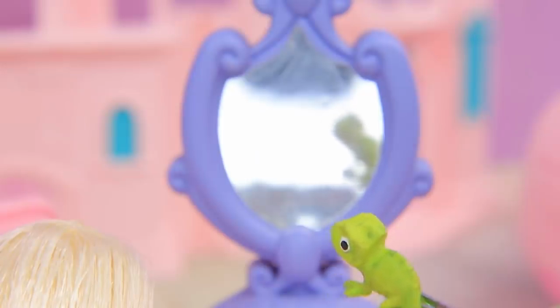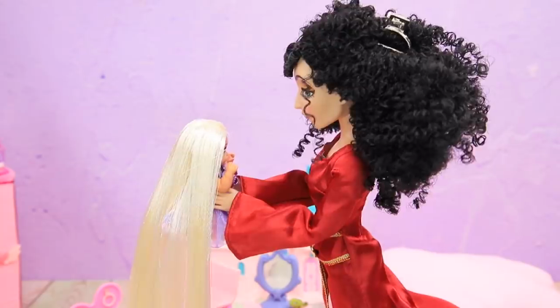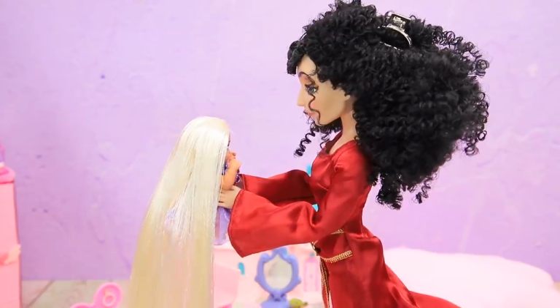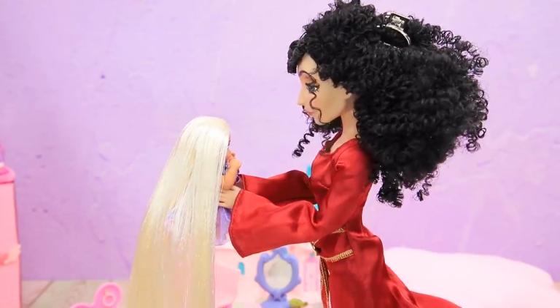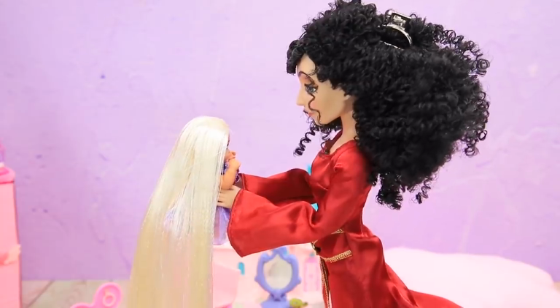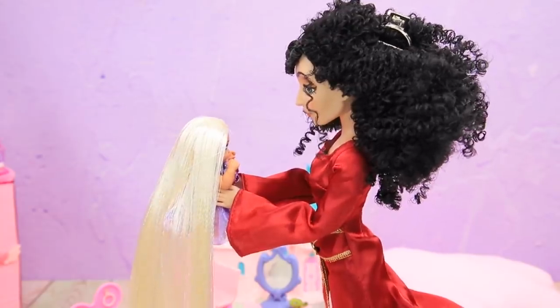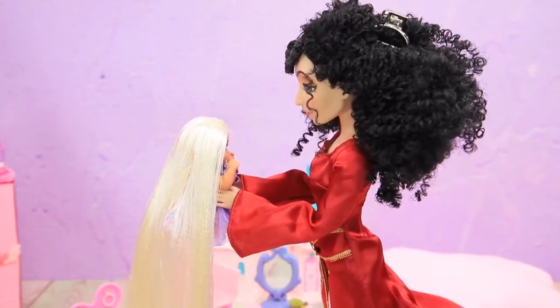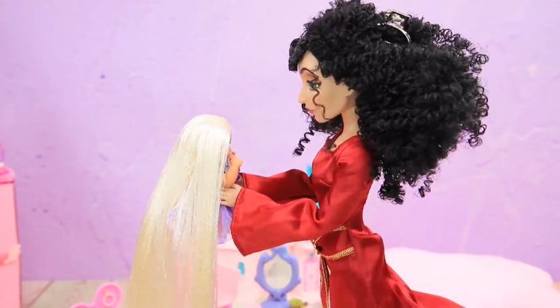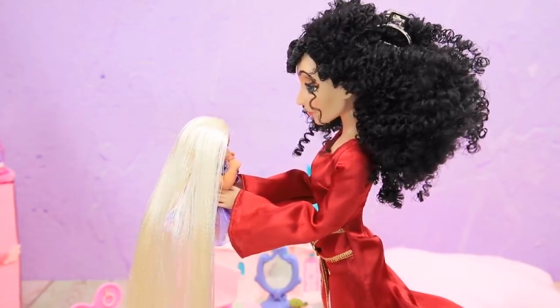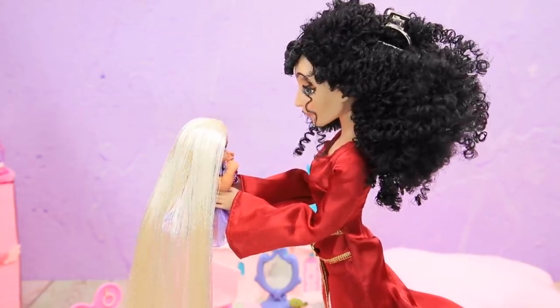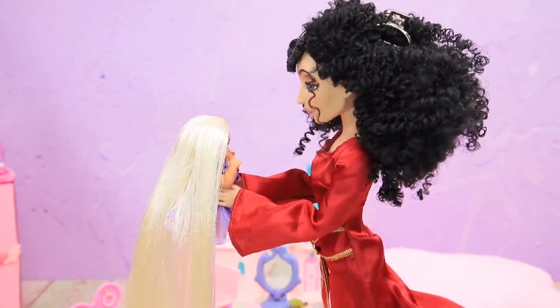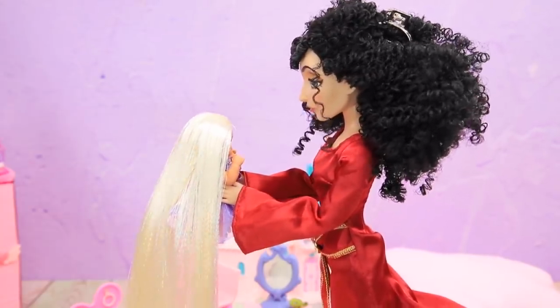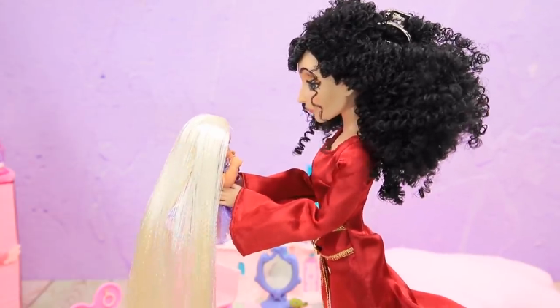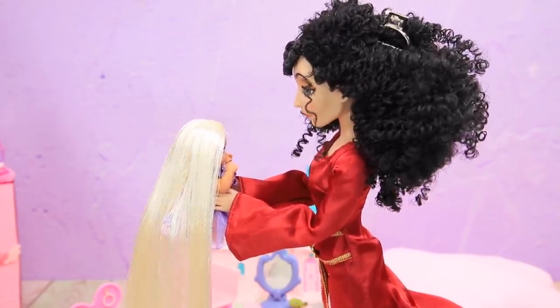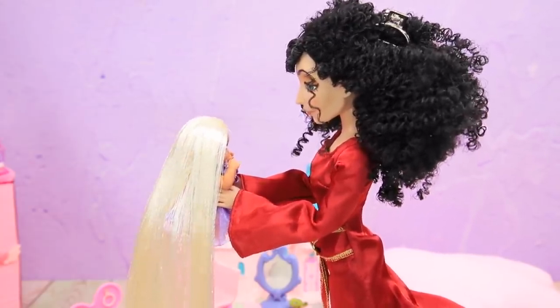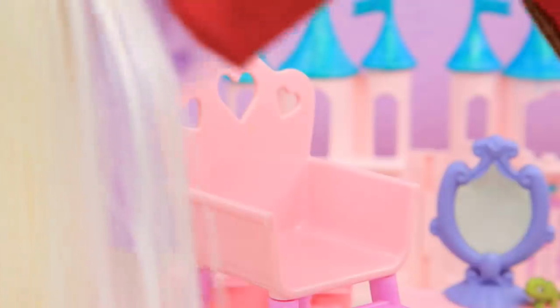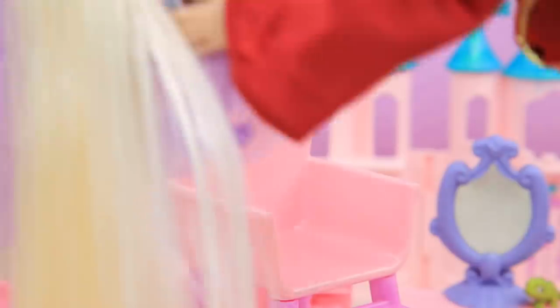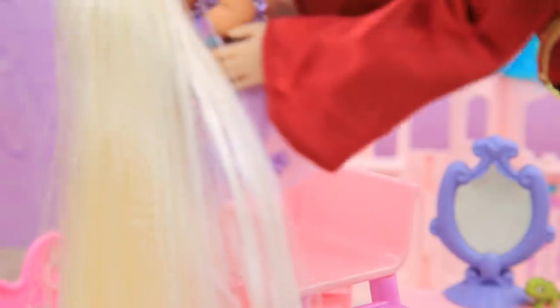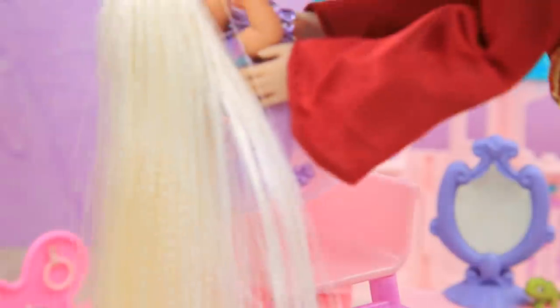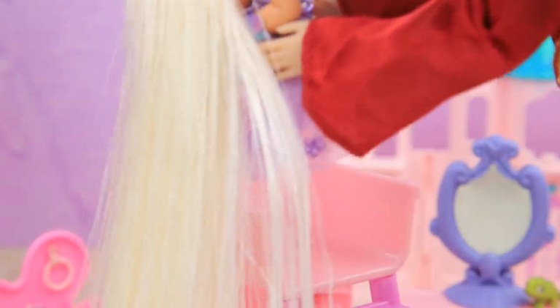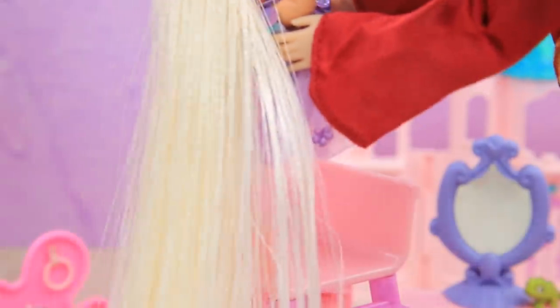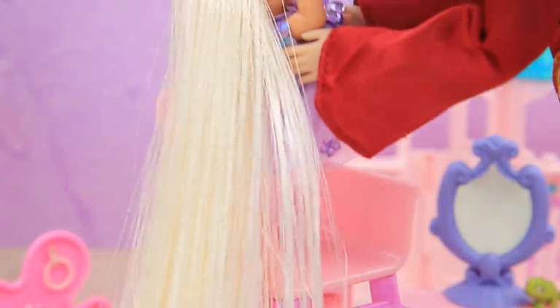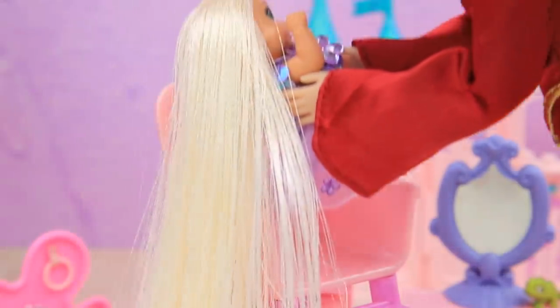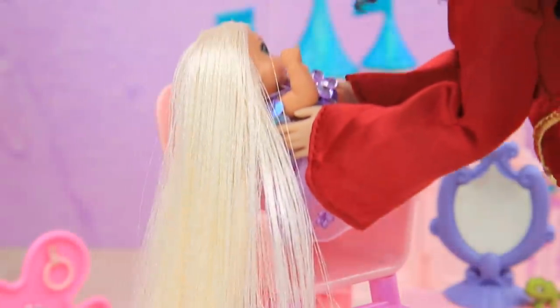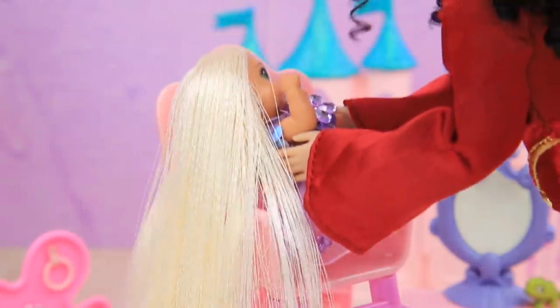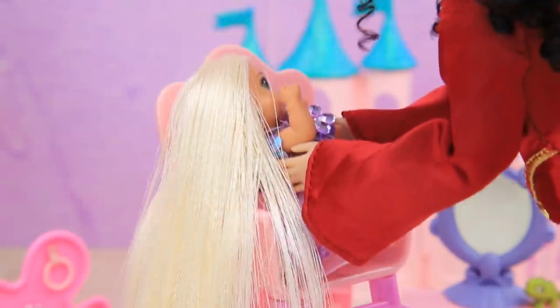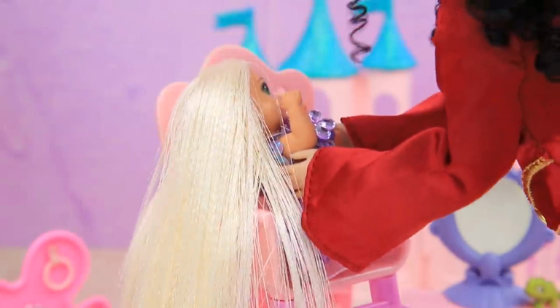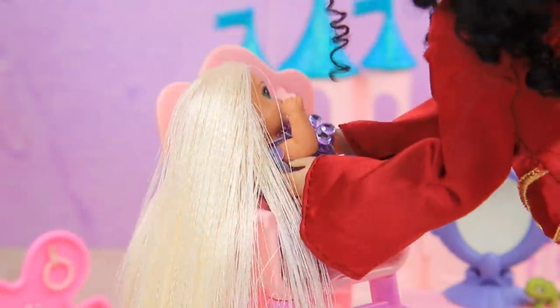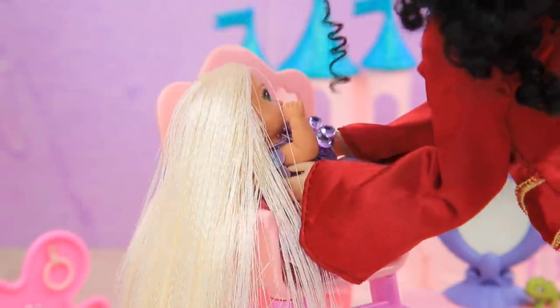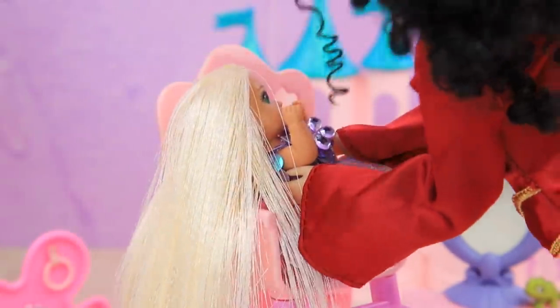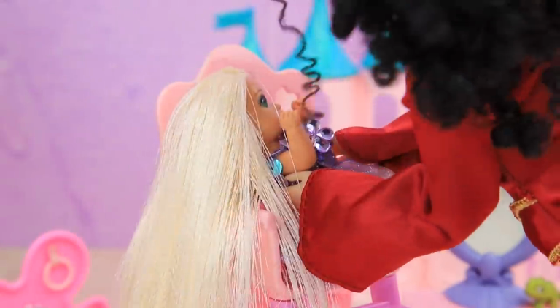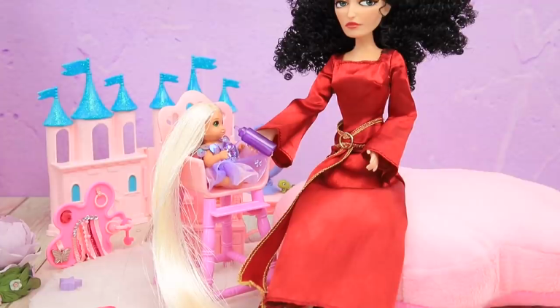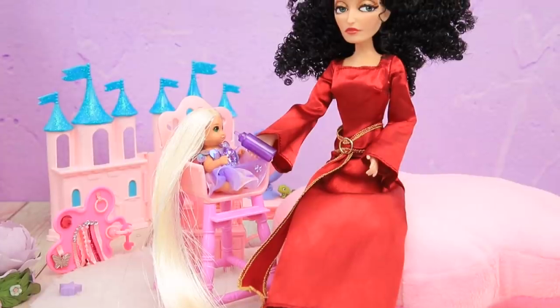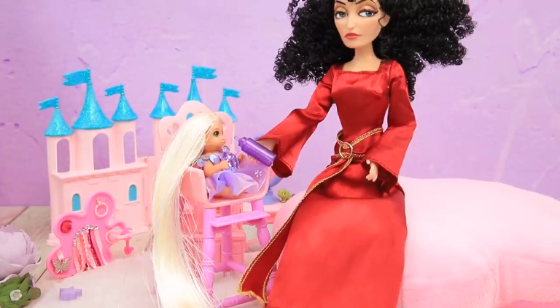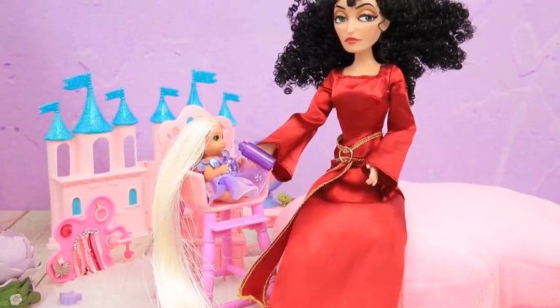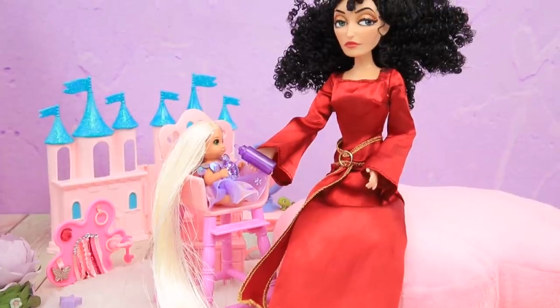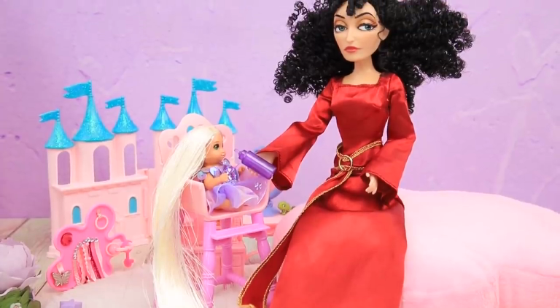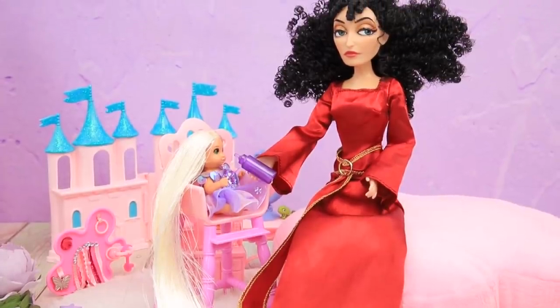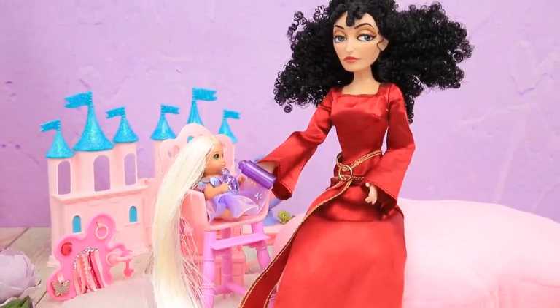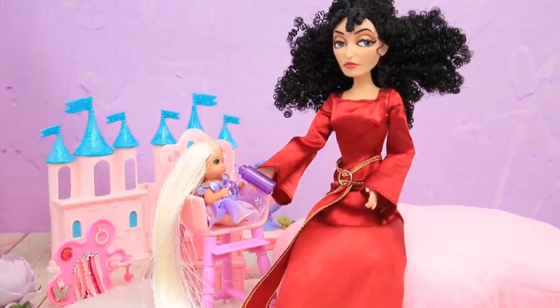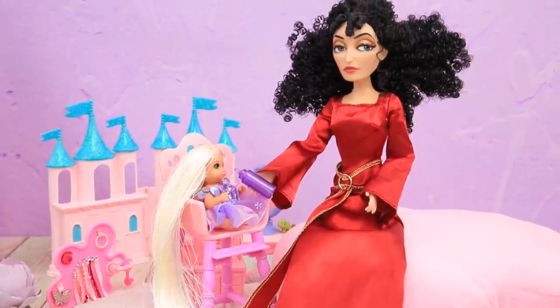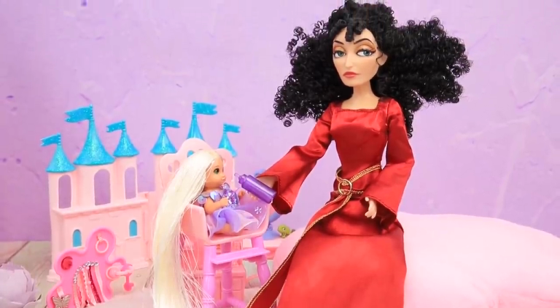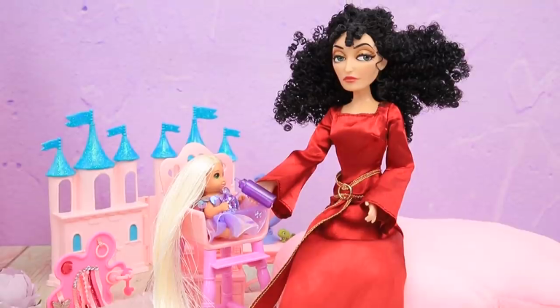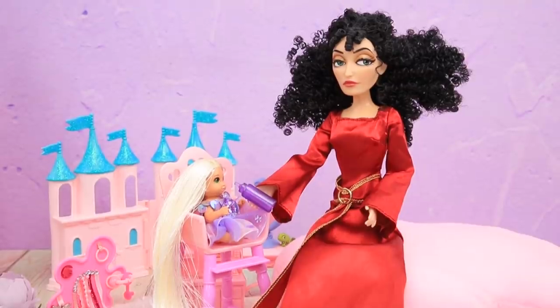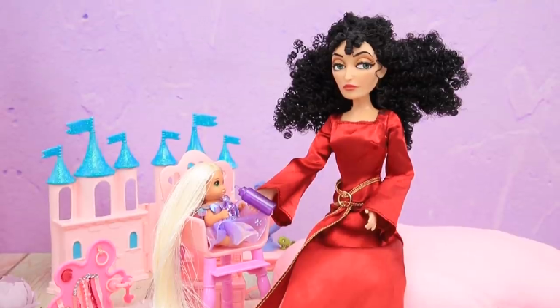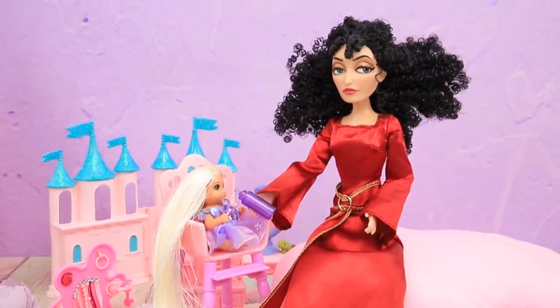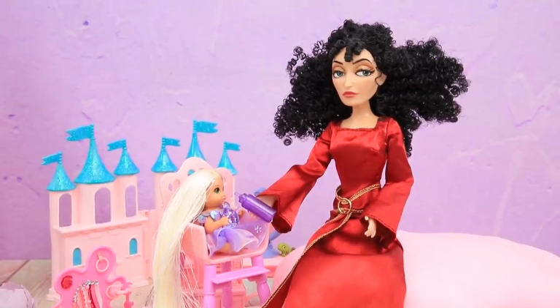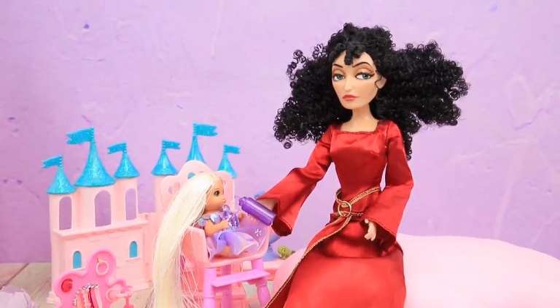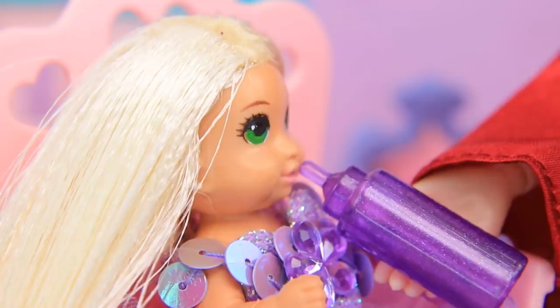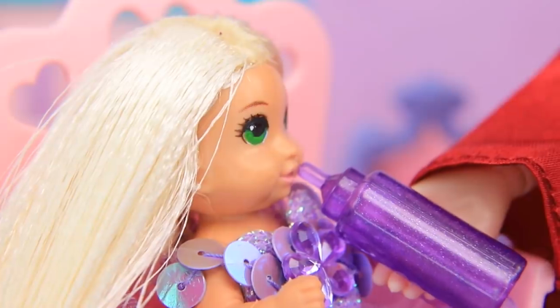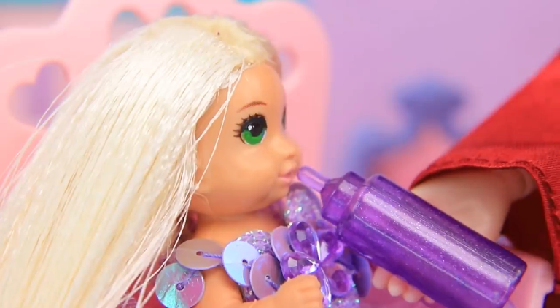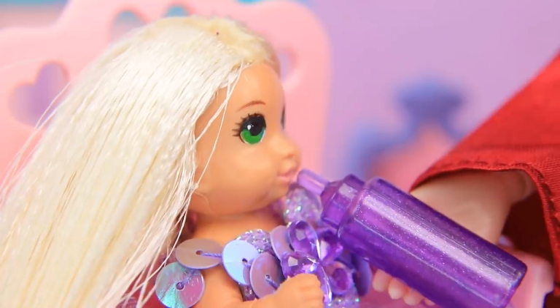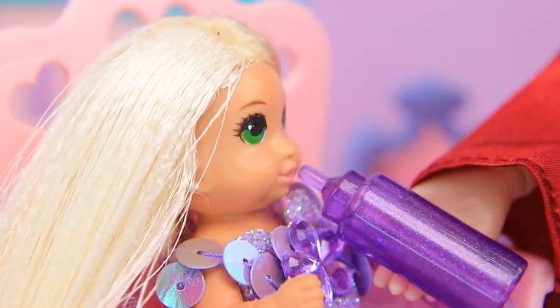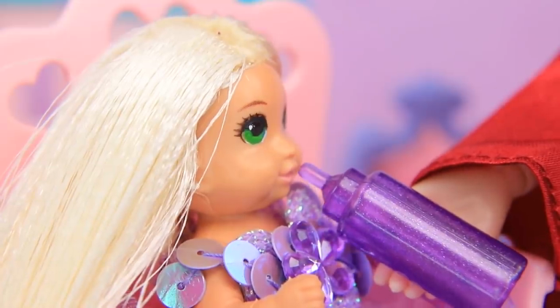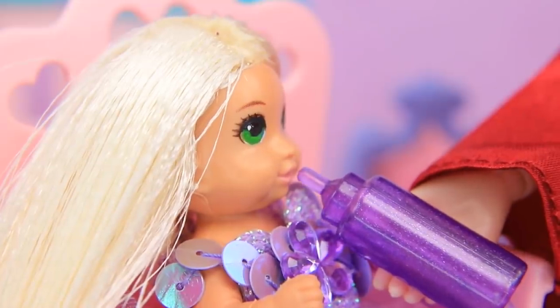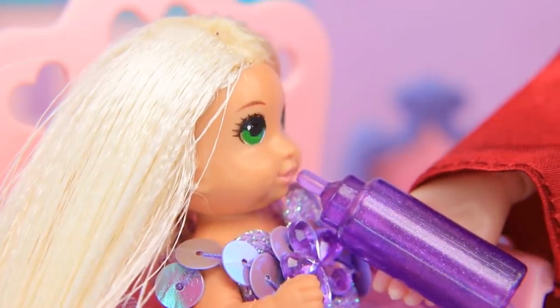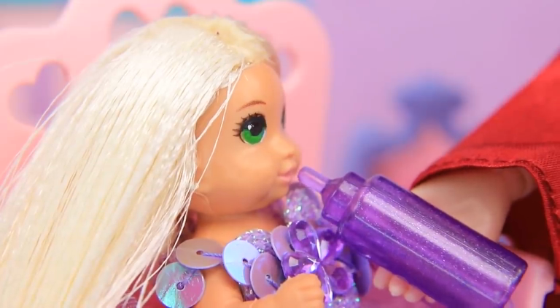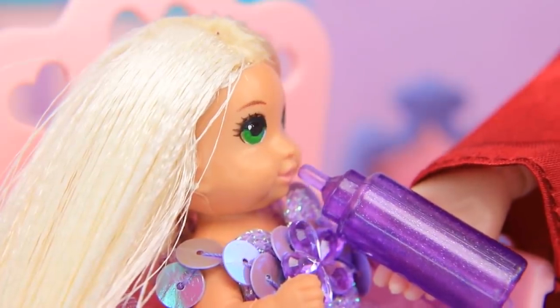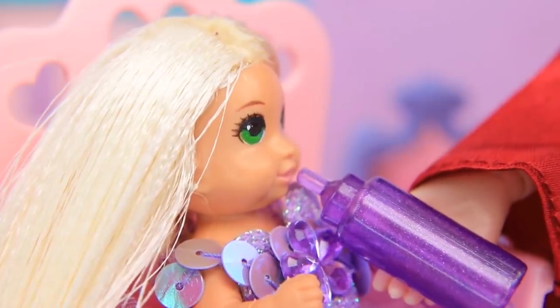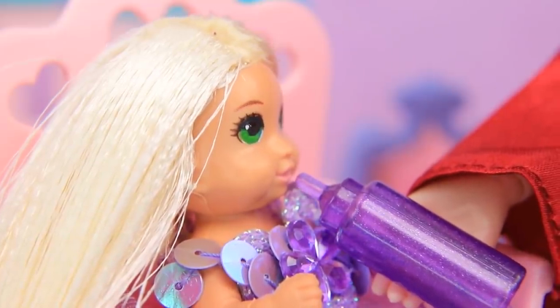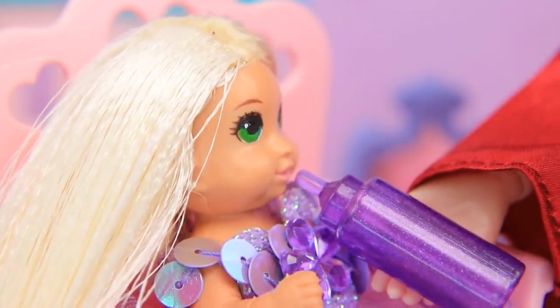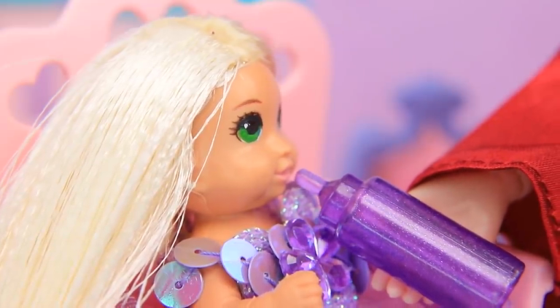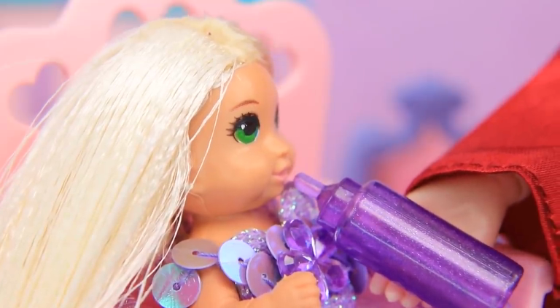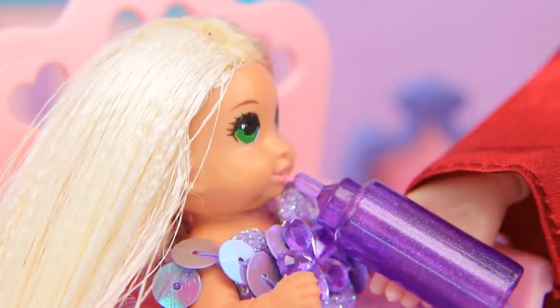It's lunchtime! Gothel put the baby in the feeding chair. Who could say no to a bottle of warm milk?